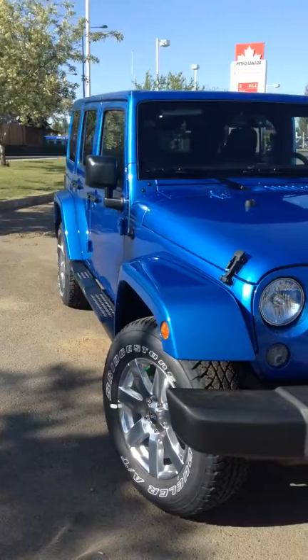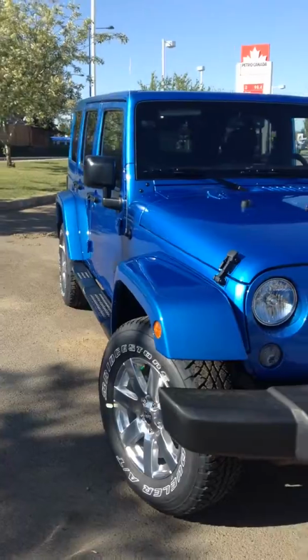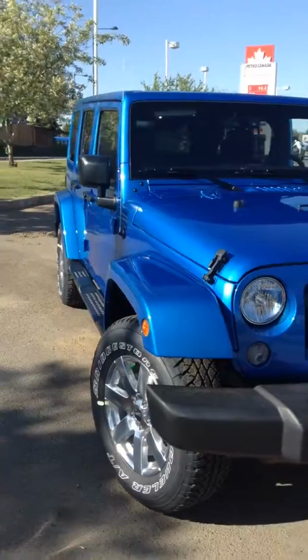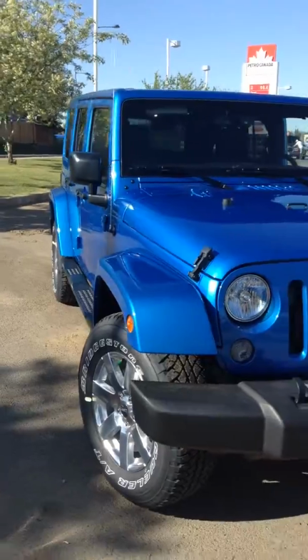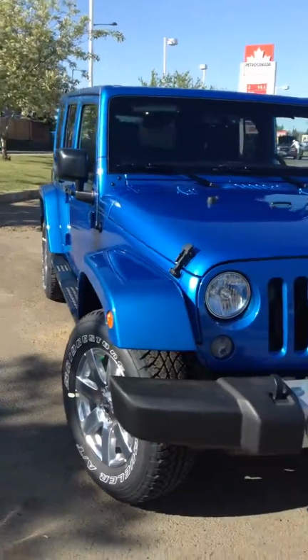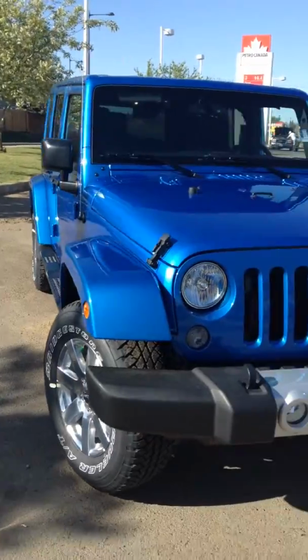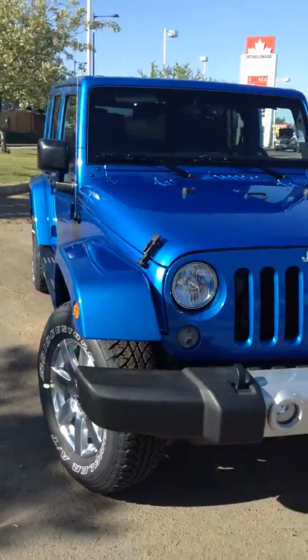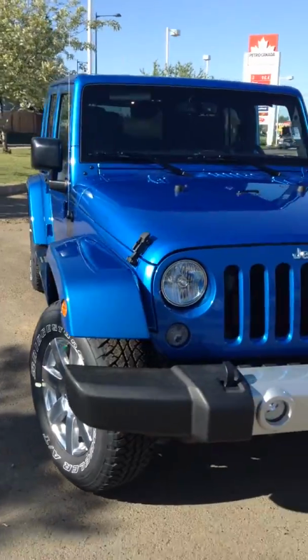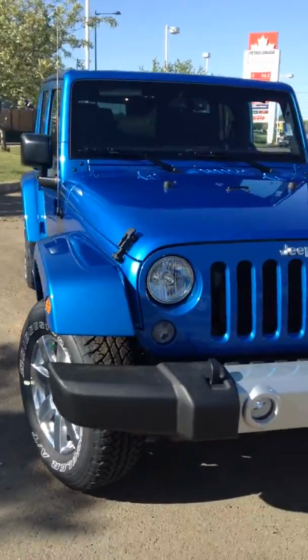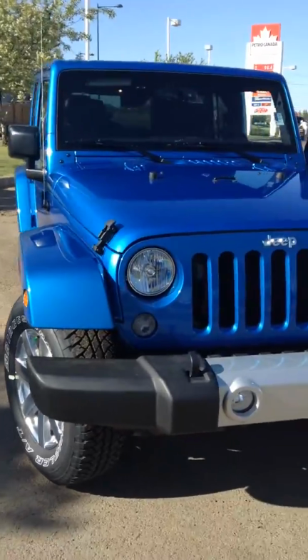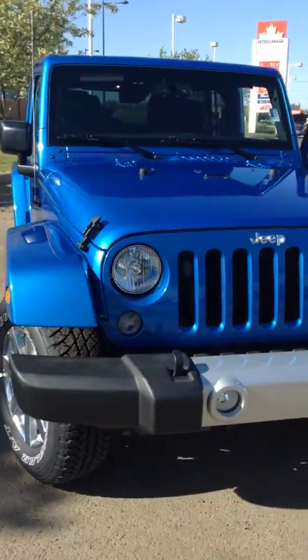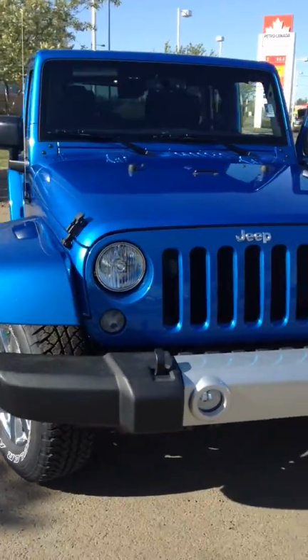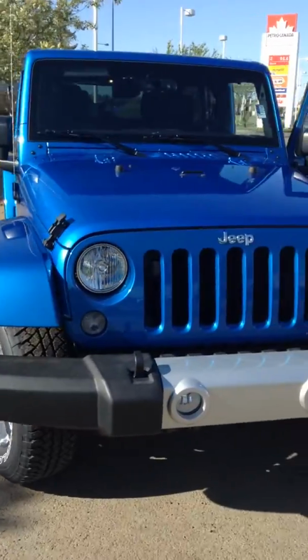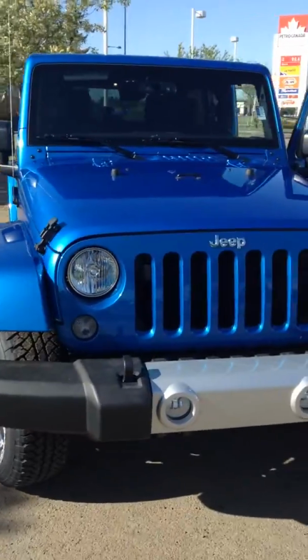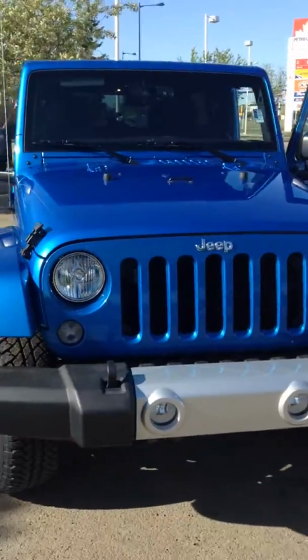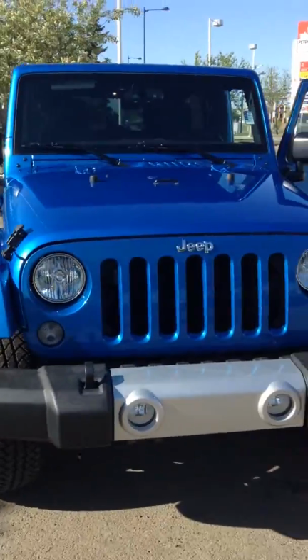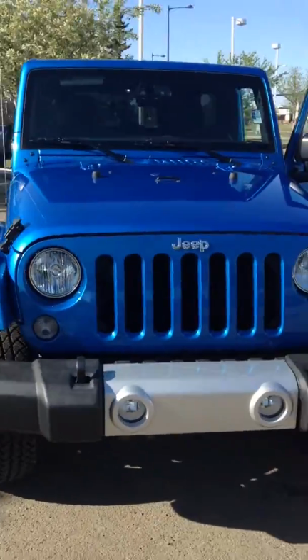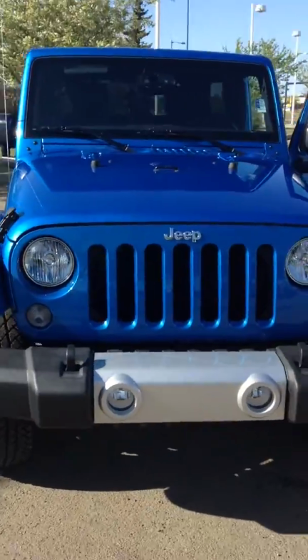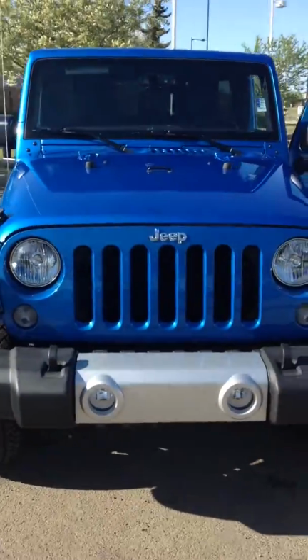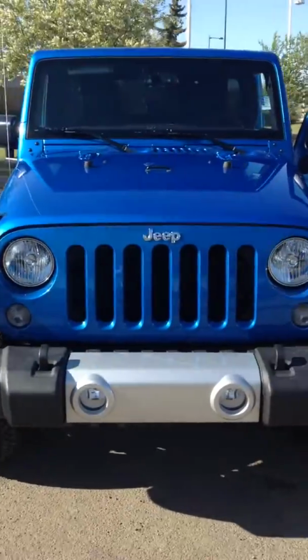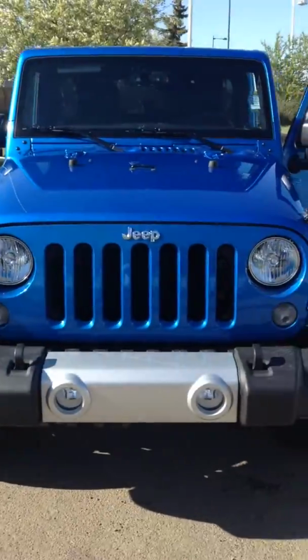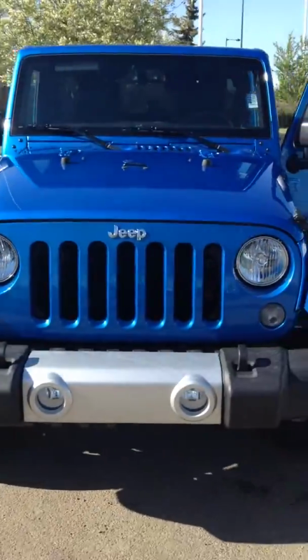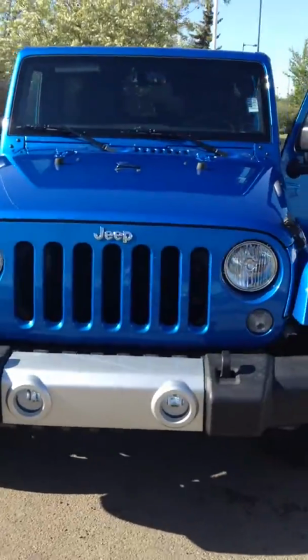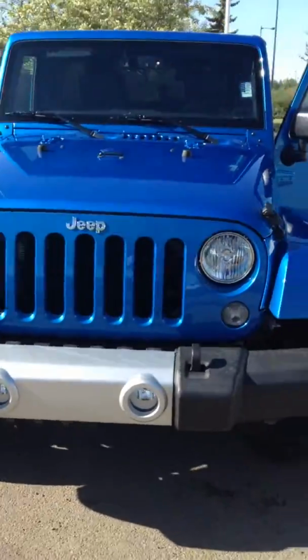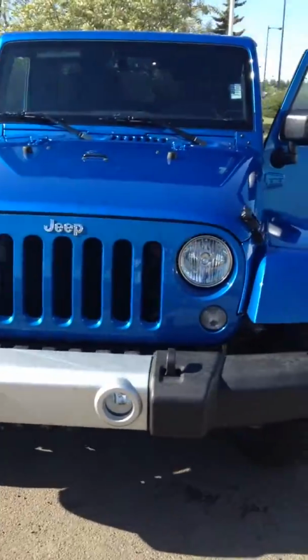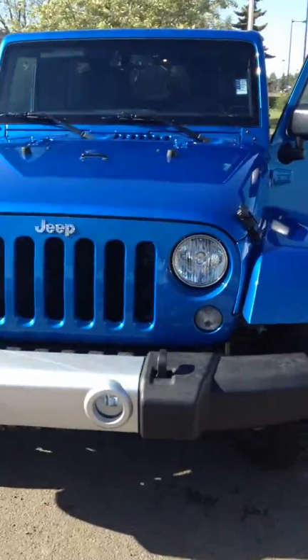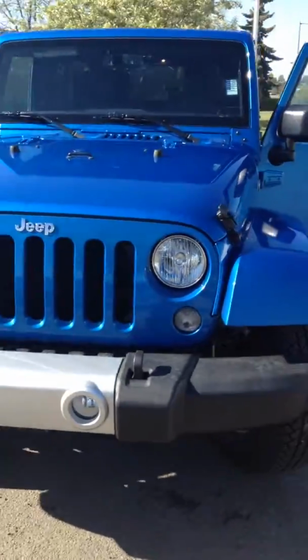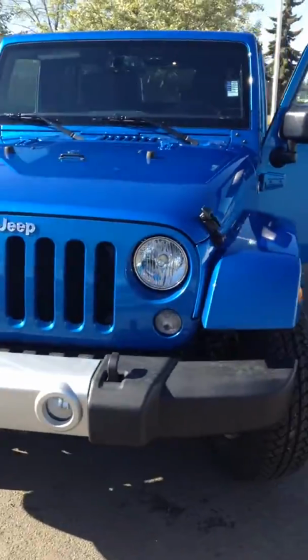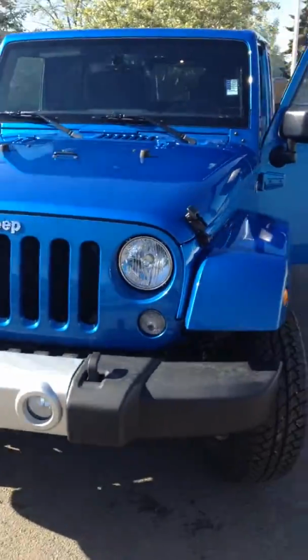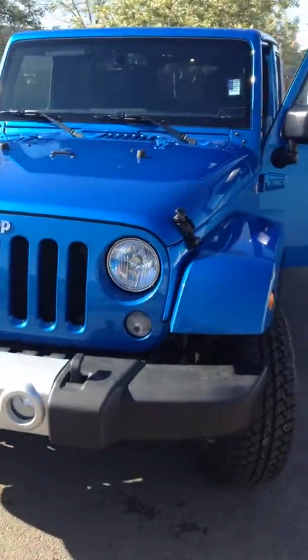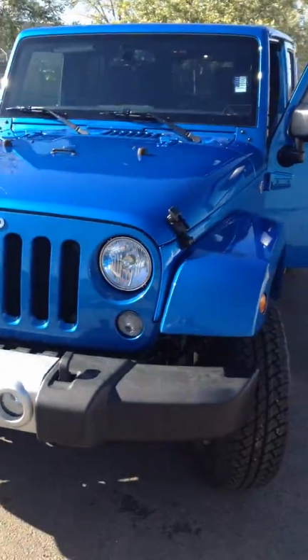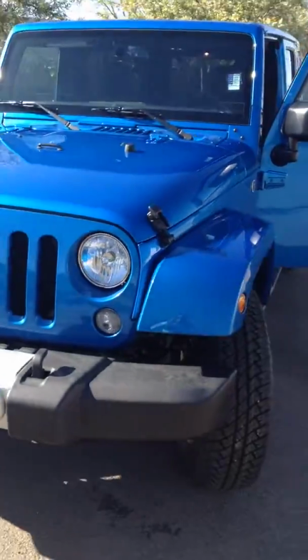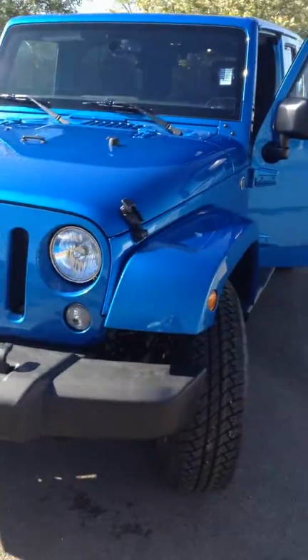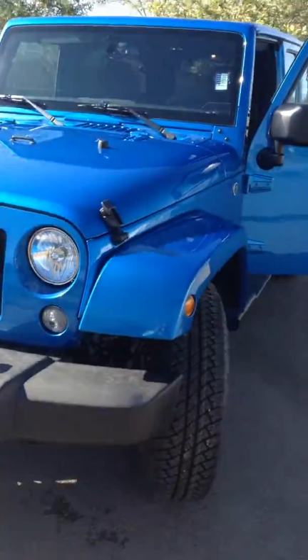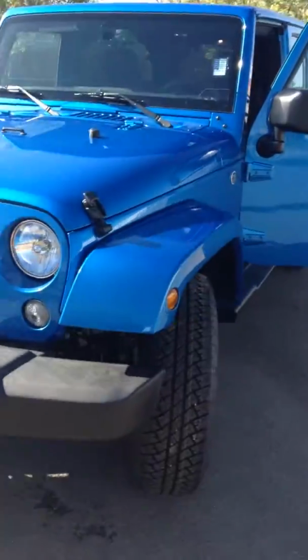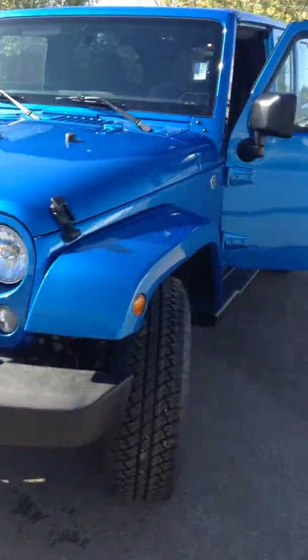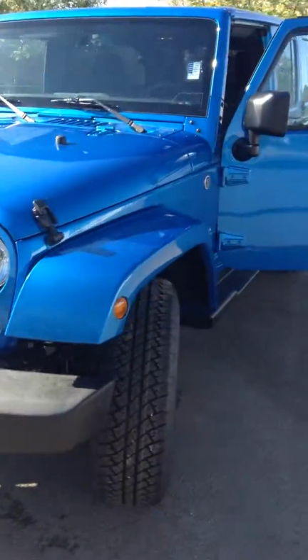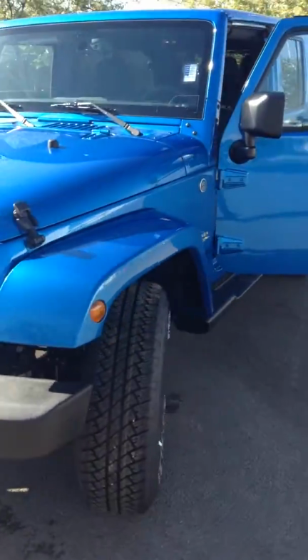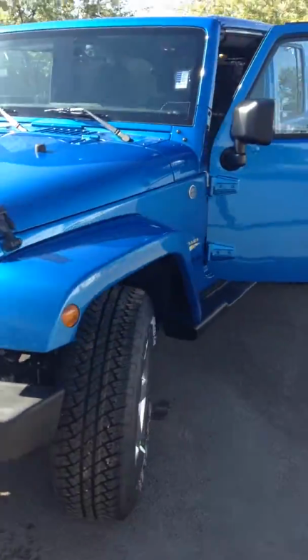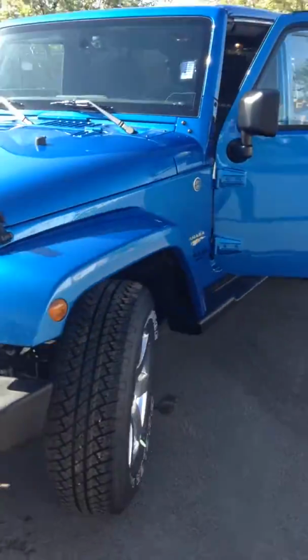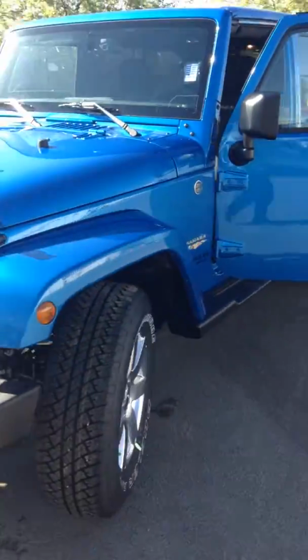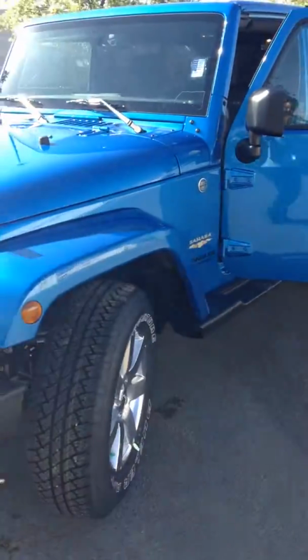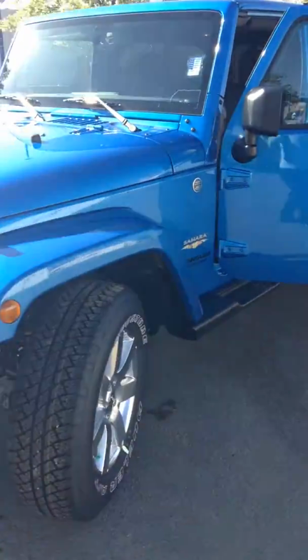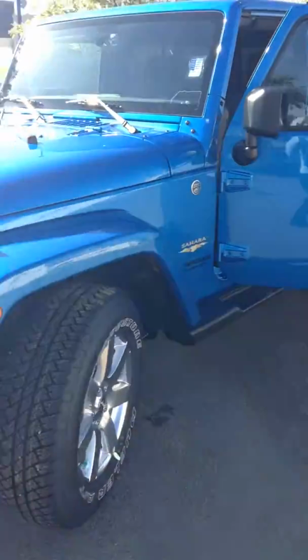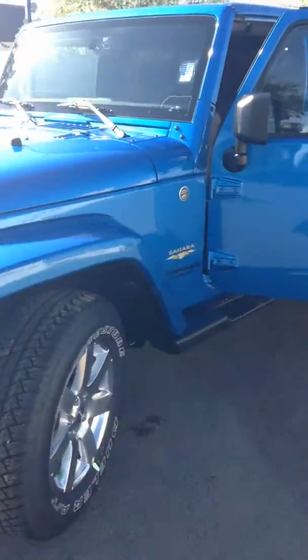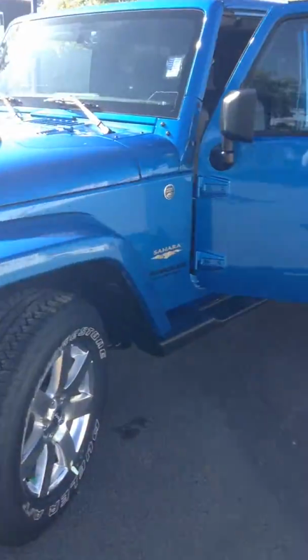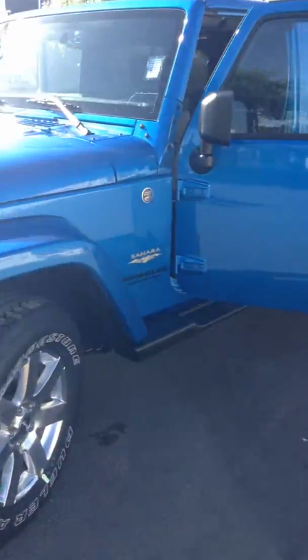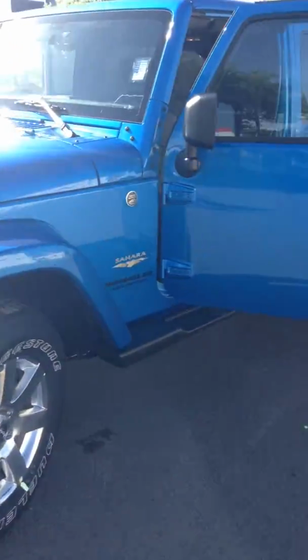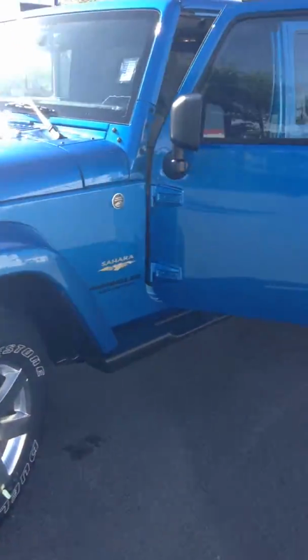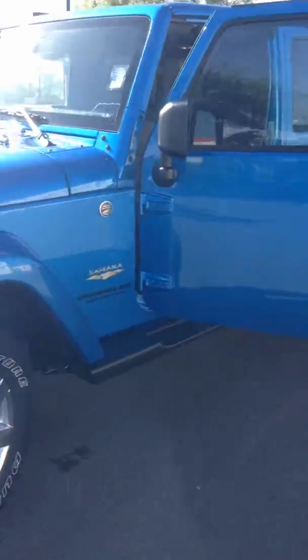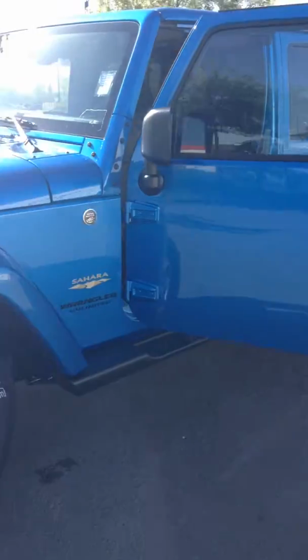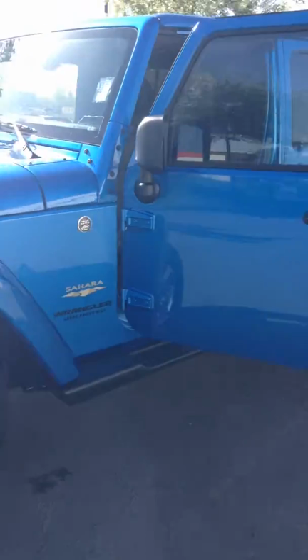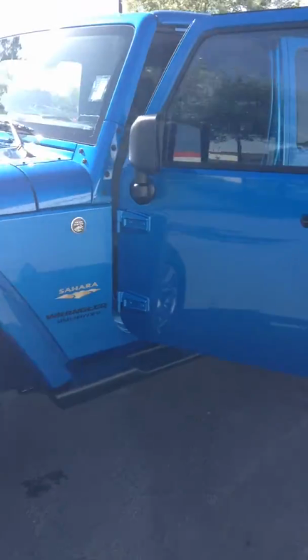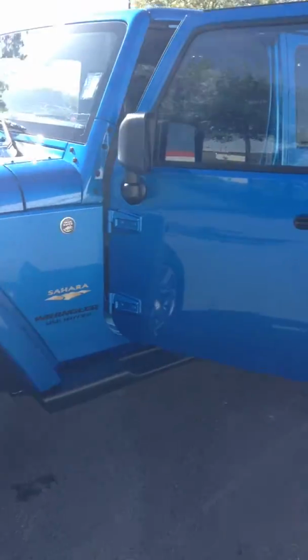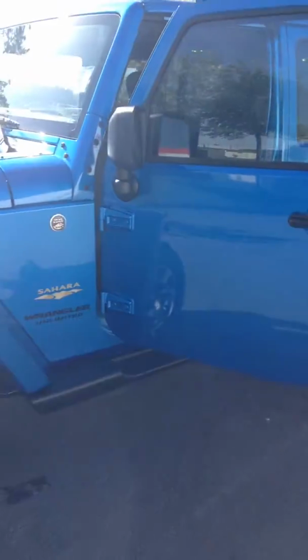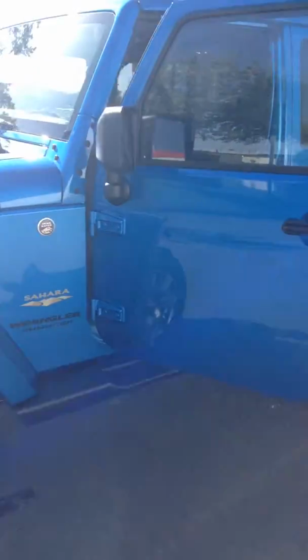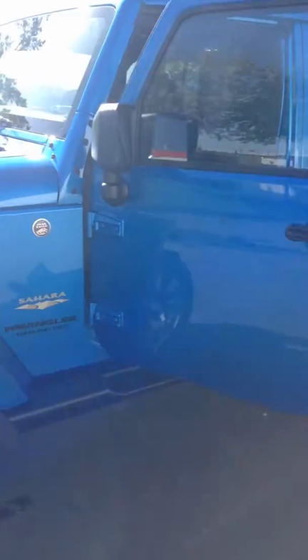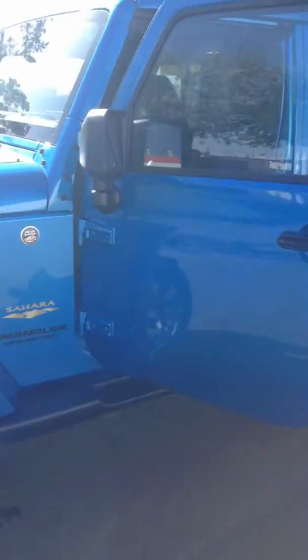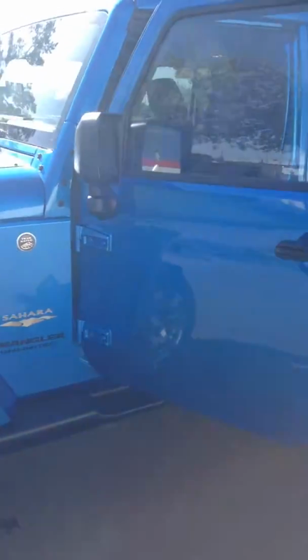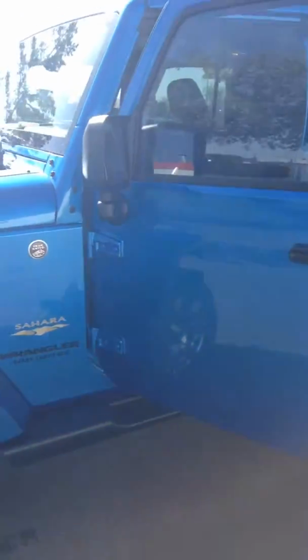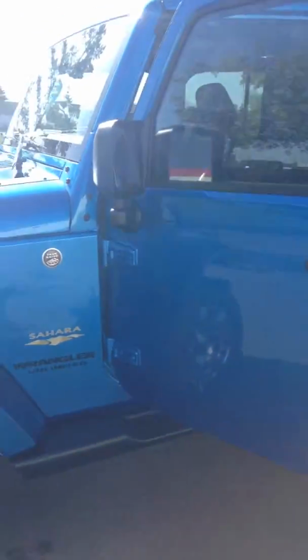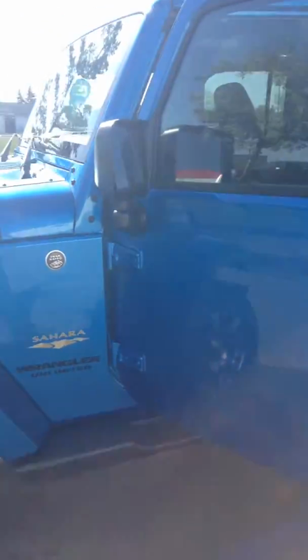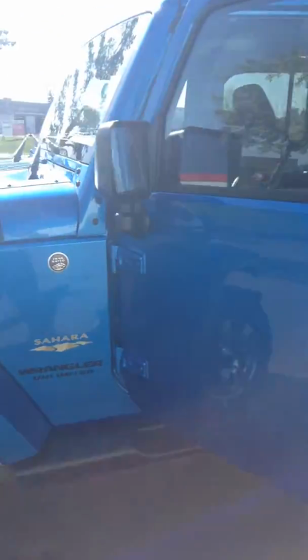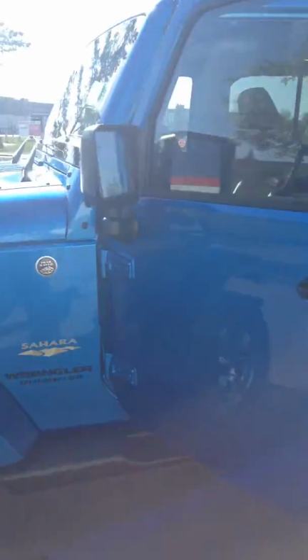Hey Miranda, I got you a Sahara right here — your Wrangler. It's looking really good; I just took it through the wash.